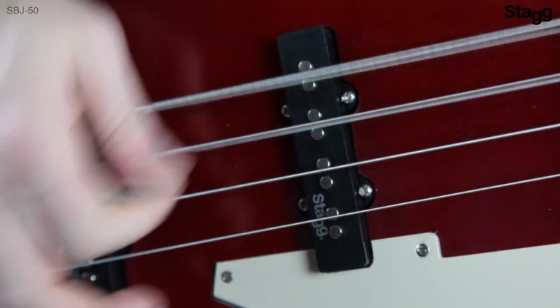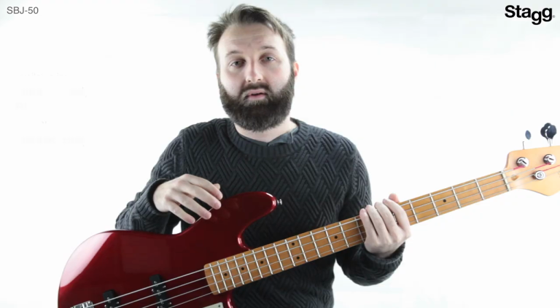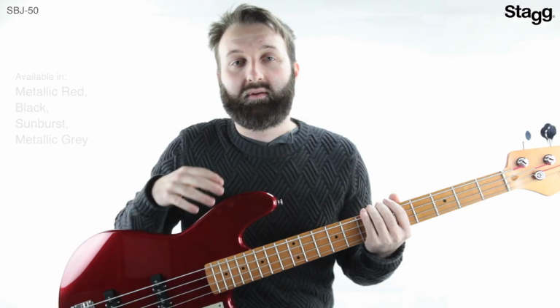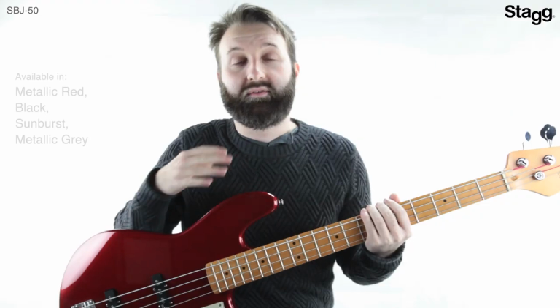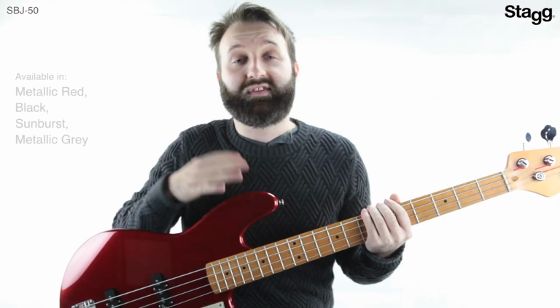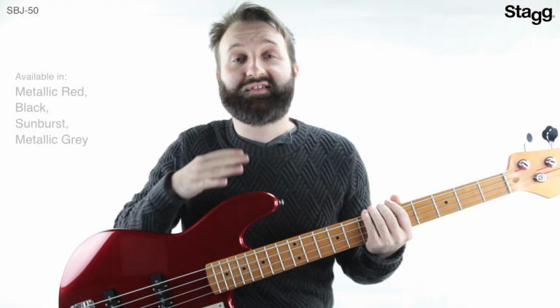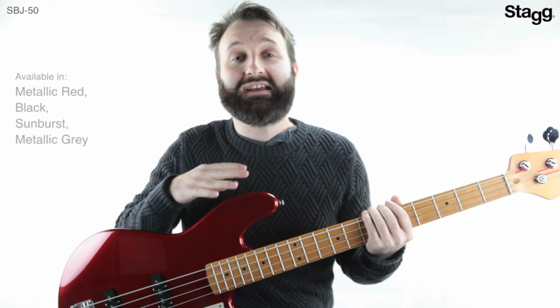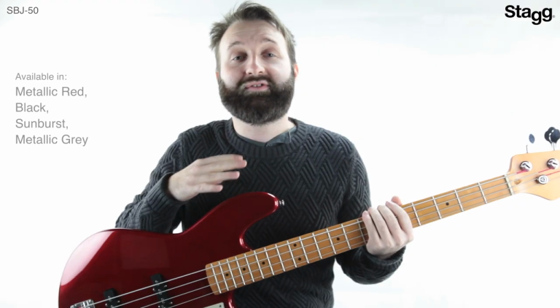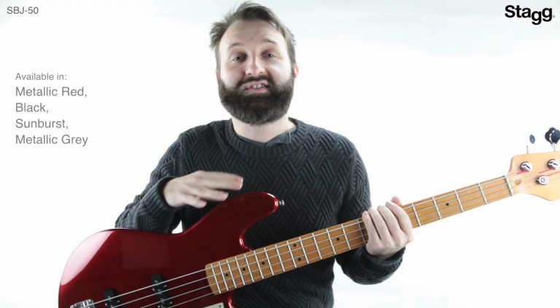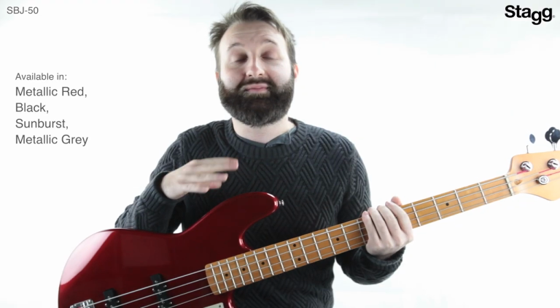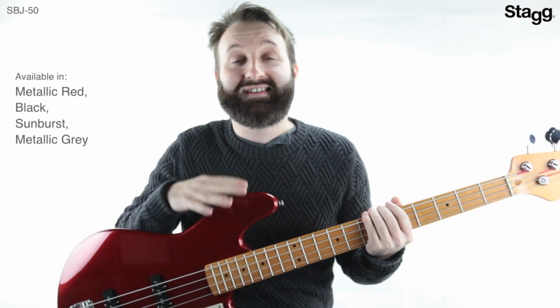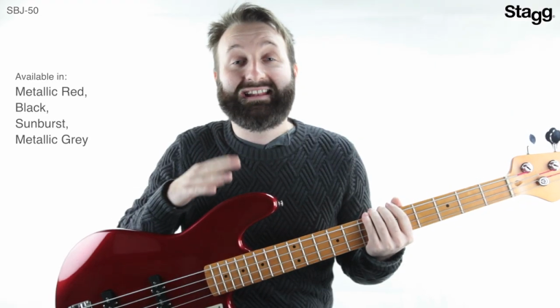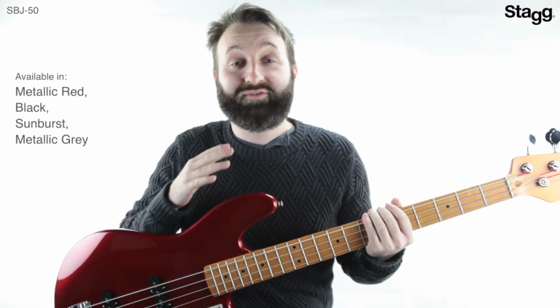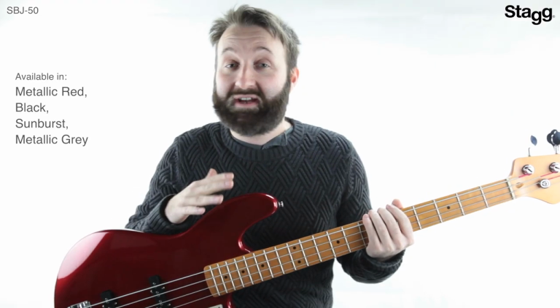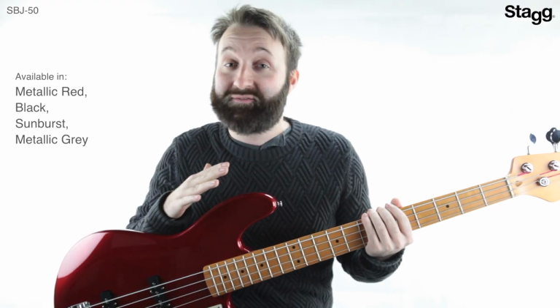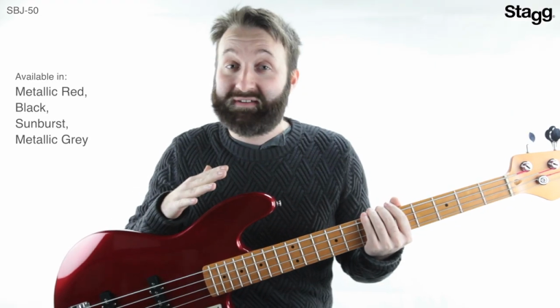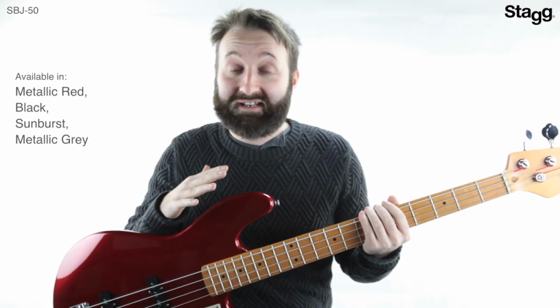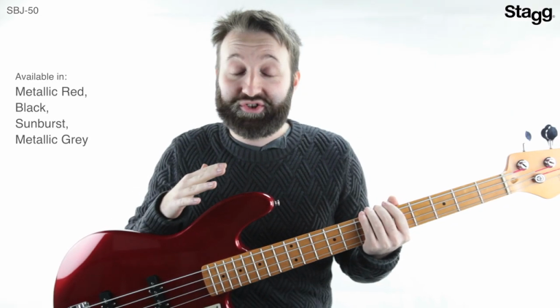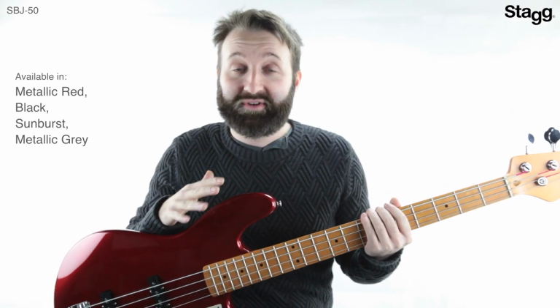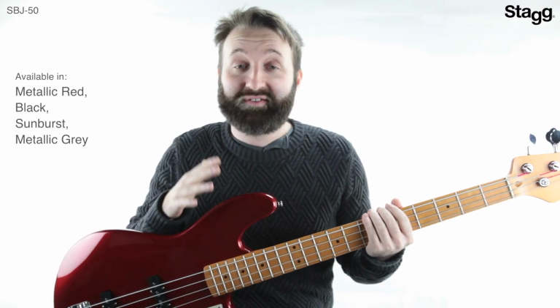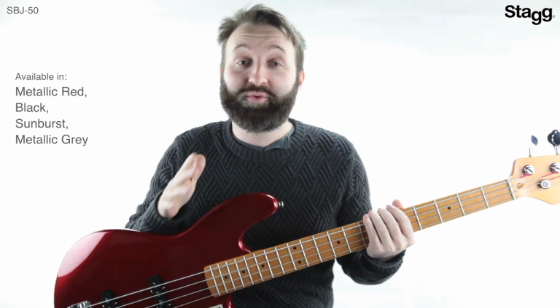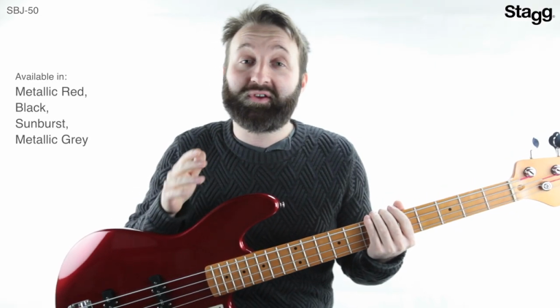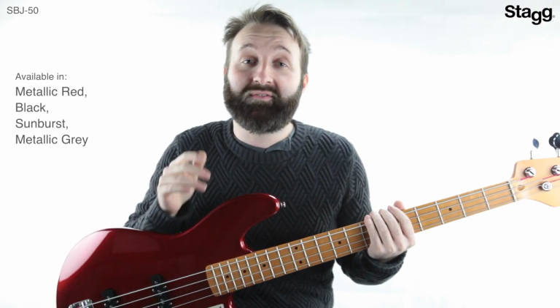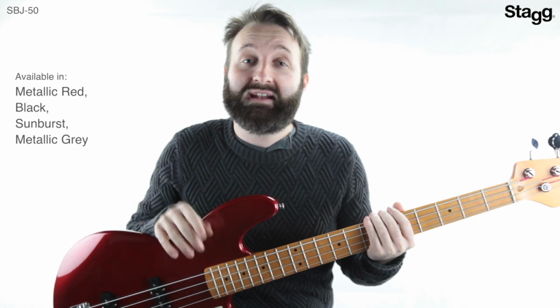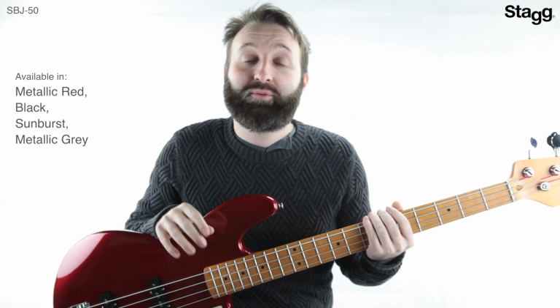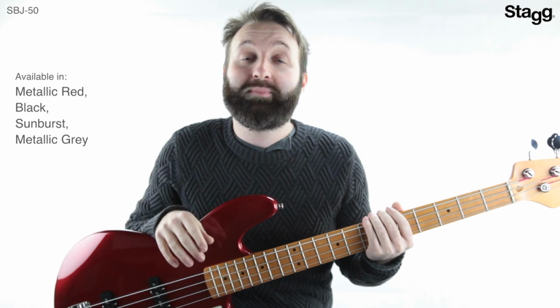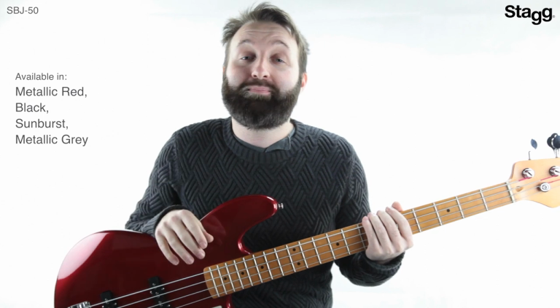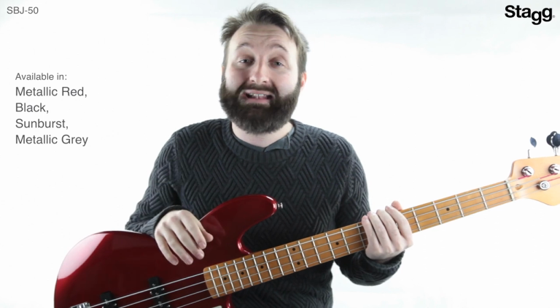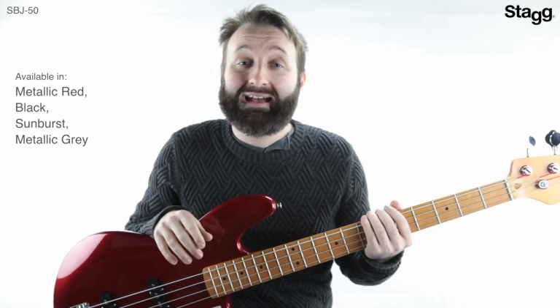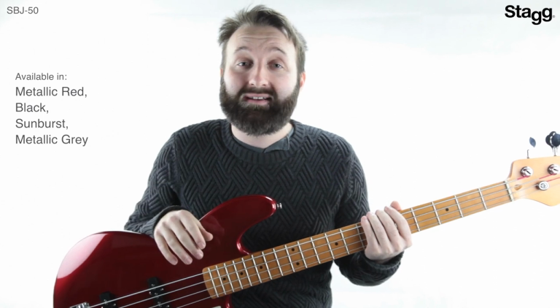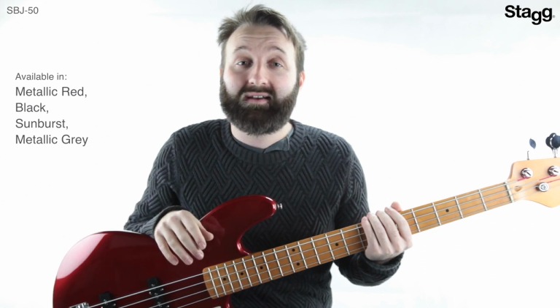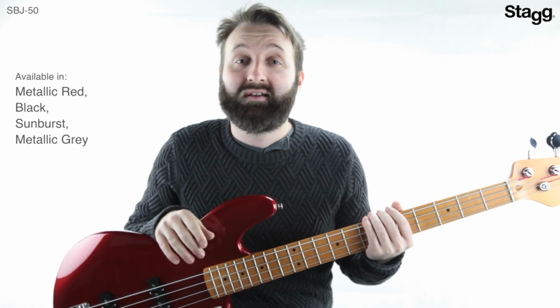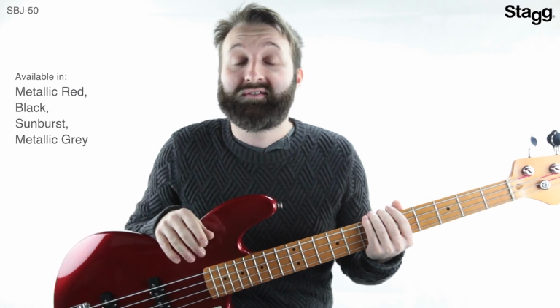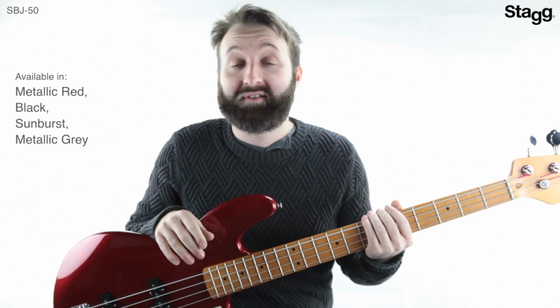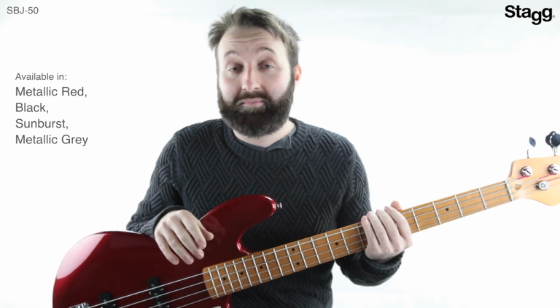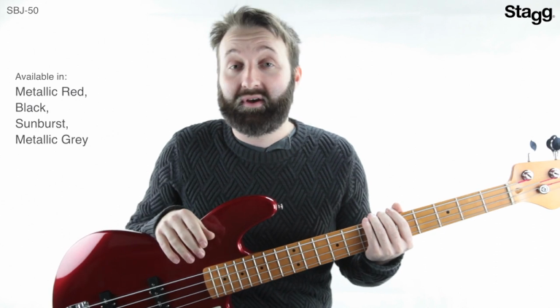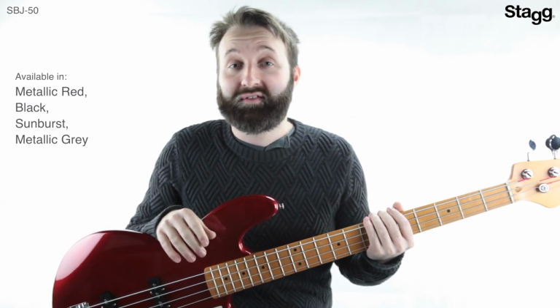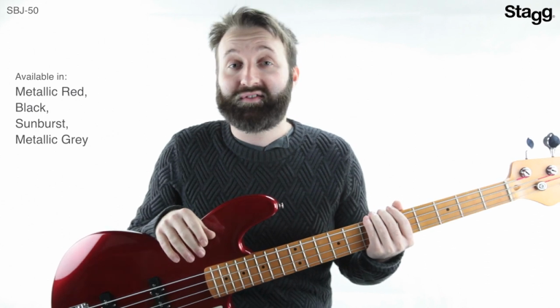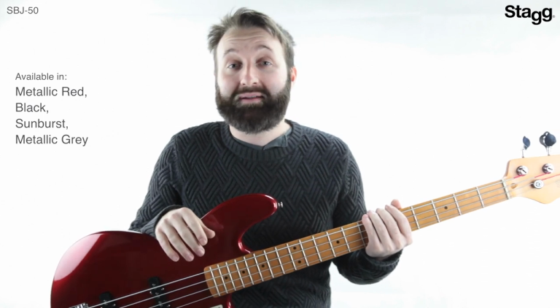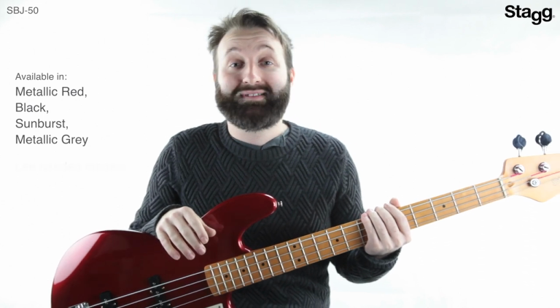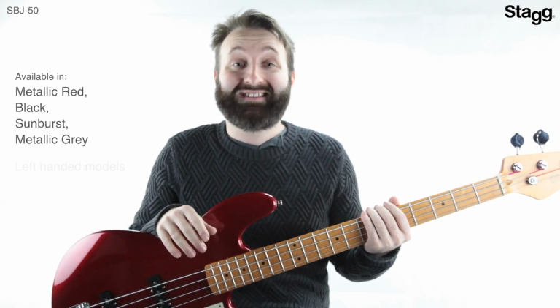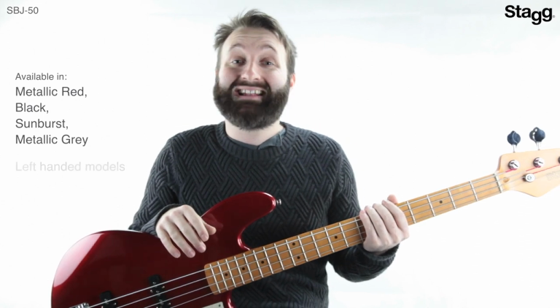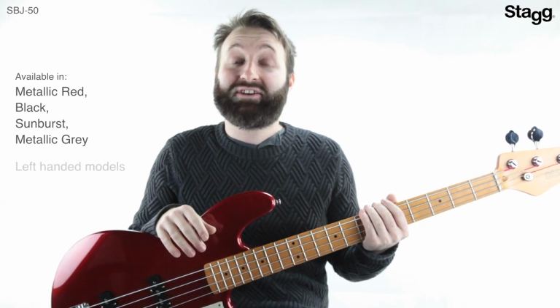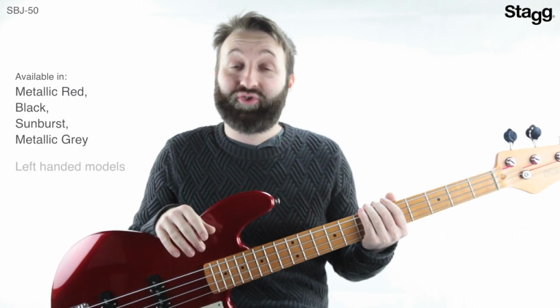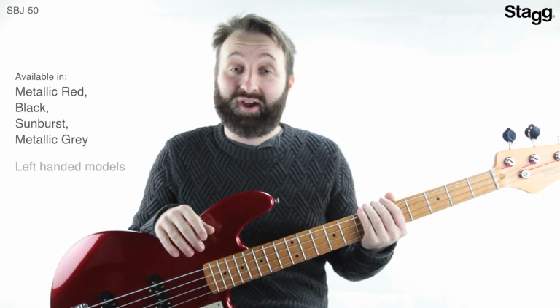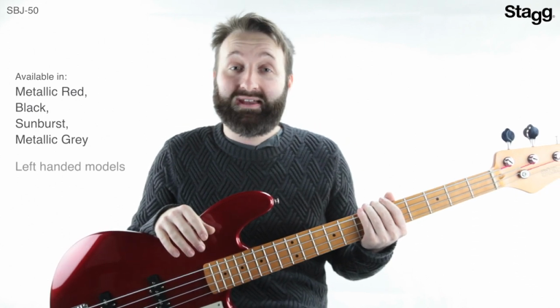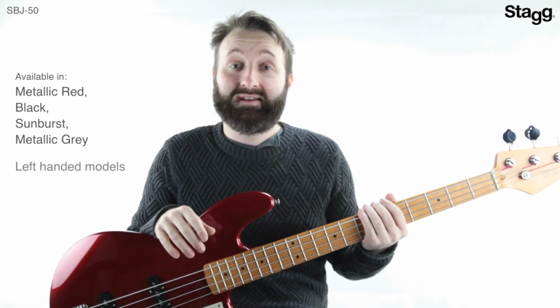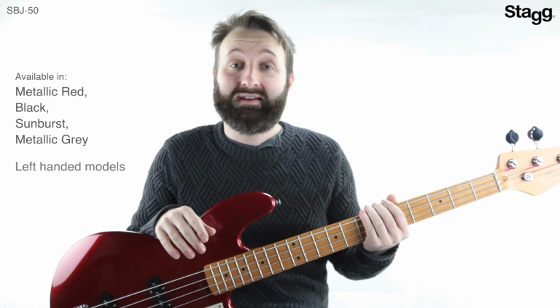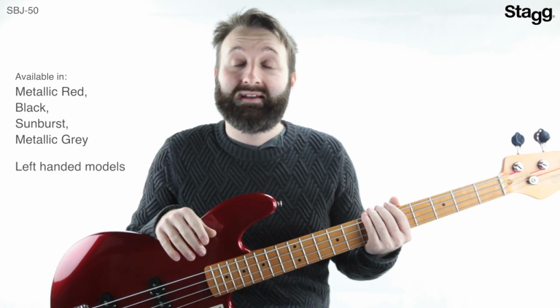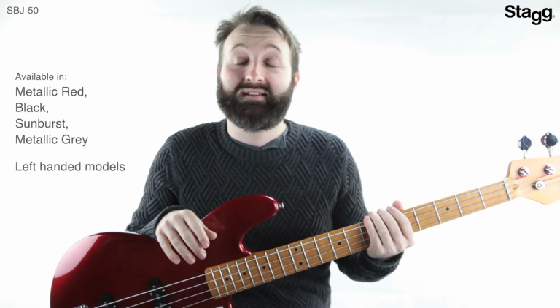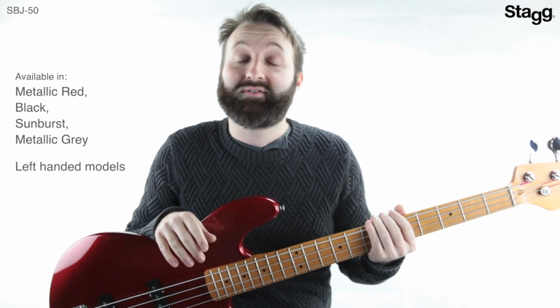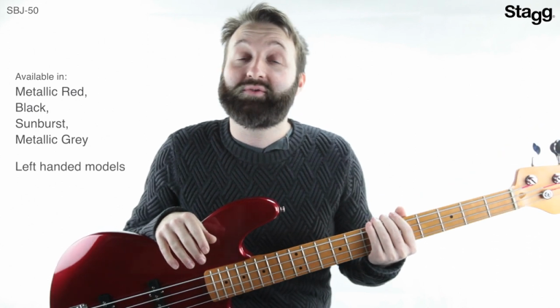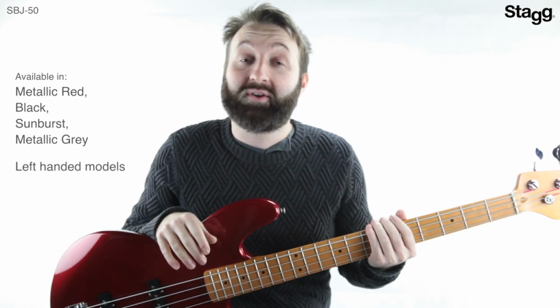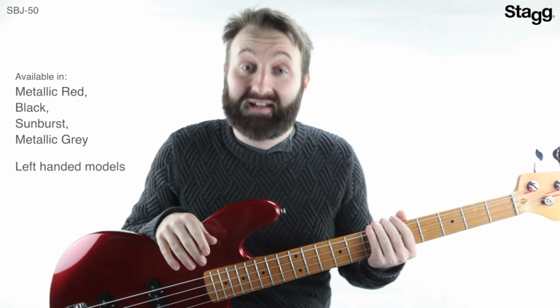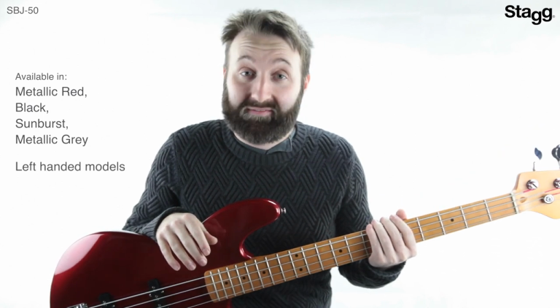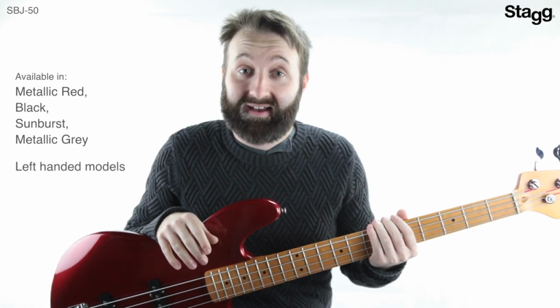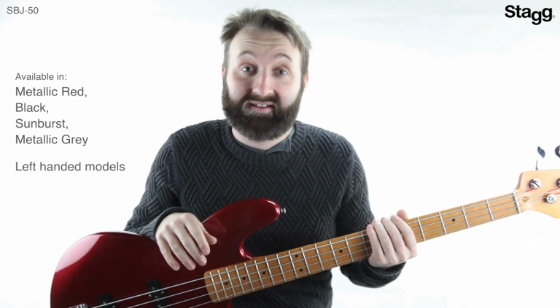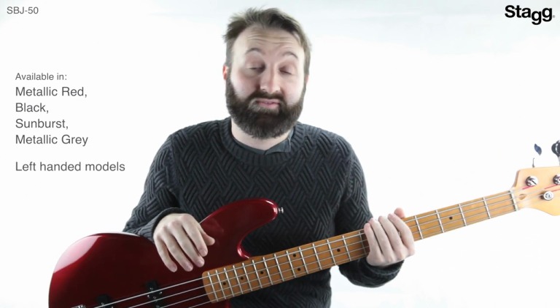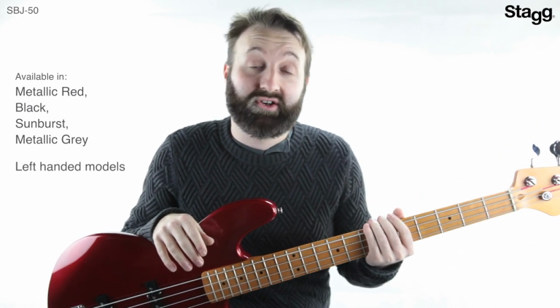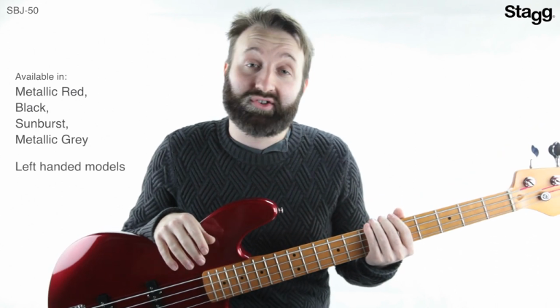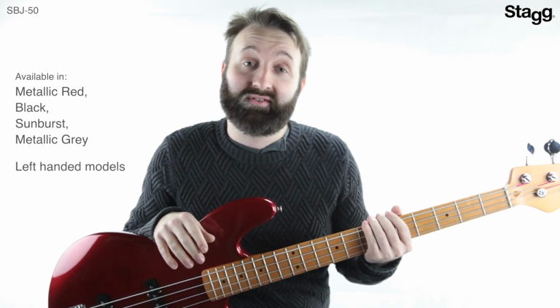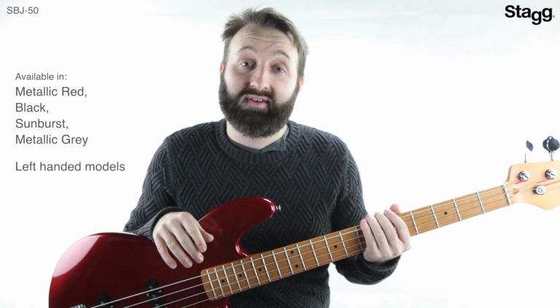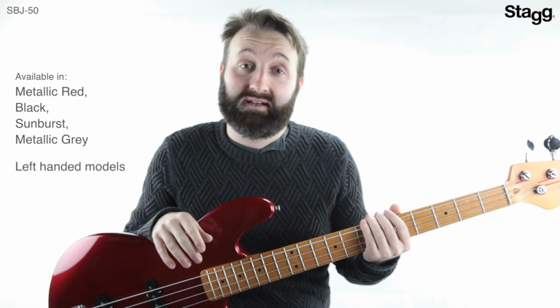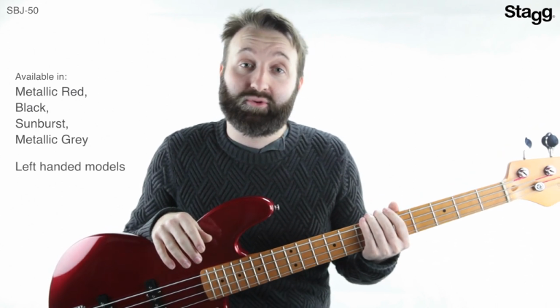This here is the metallic red finish, but it's also available in black, sunburst, and metallic grey, and there are also left-handed versions available.